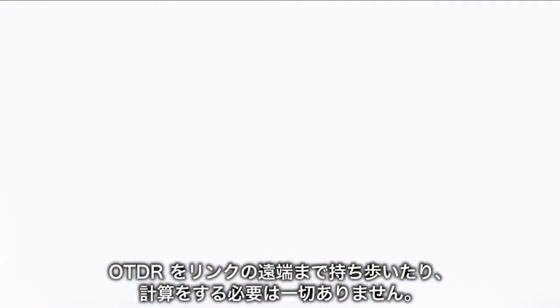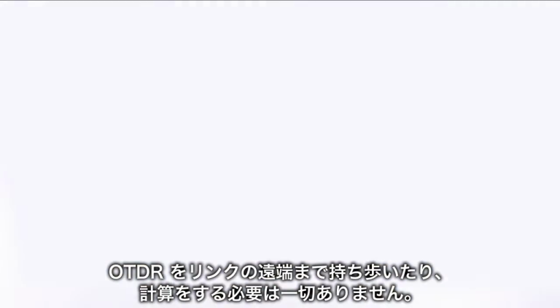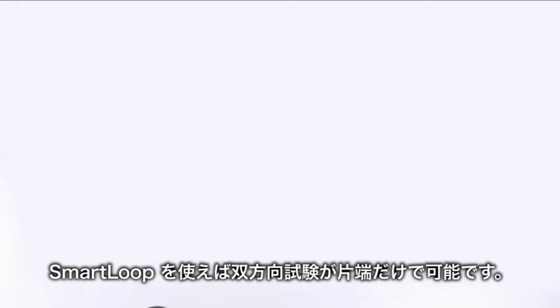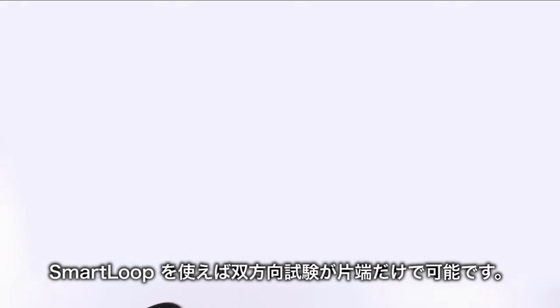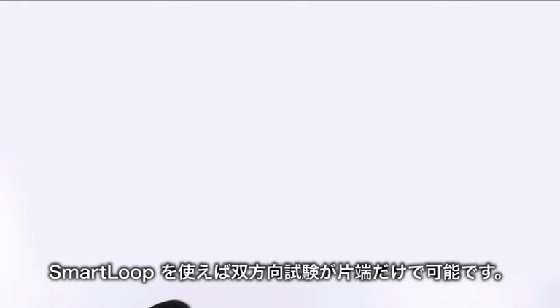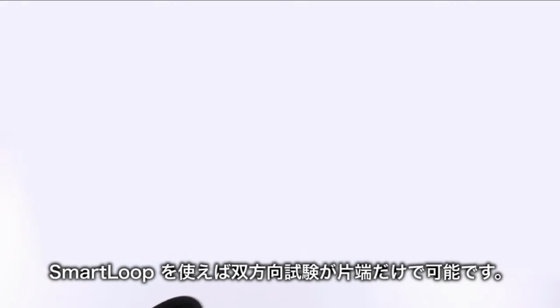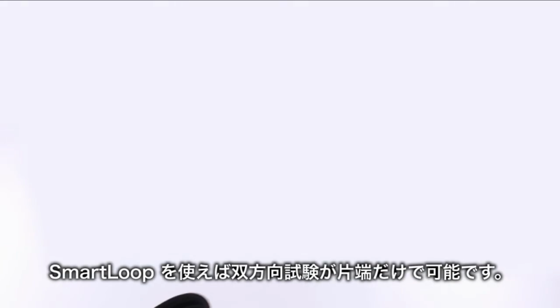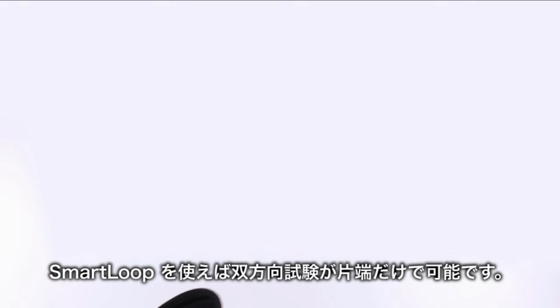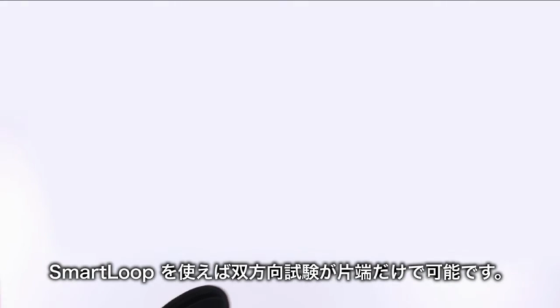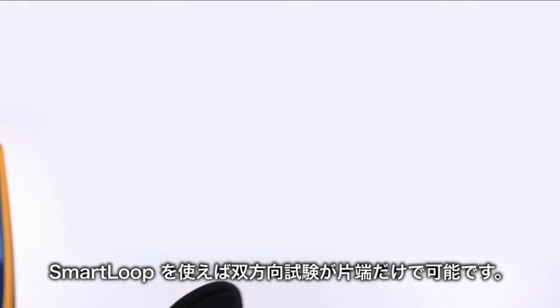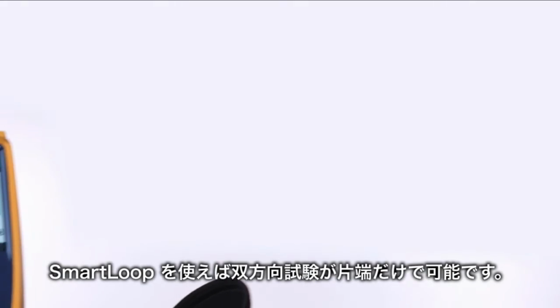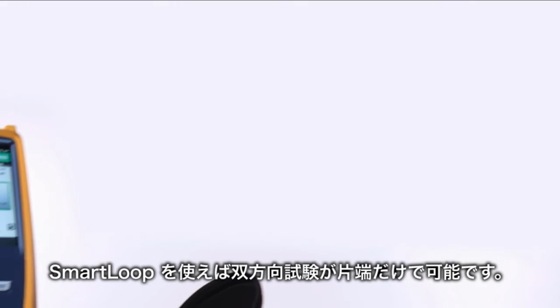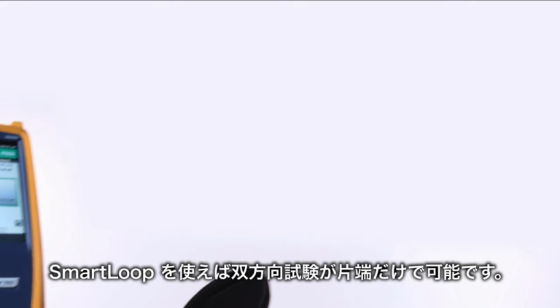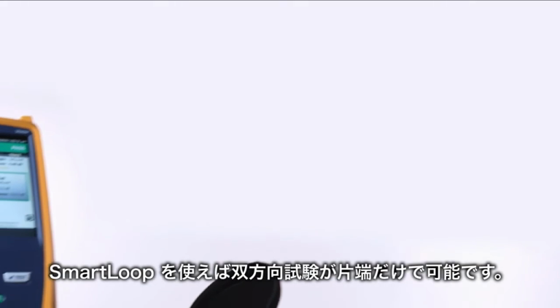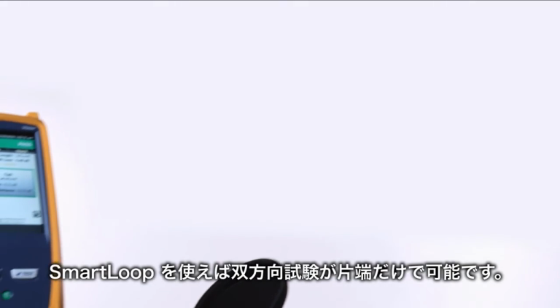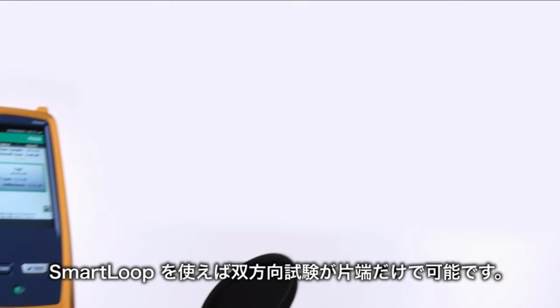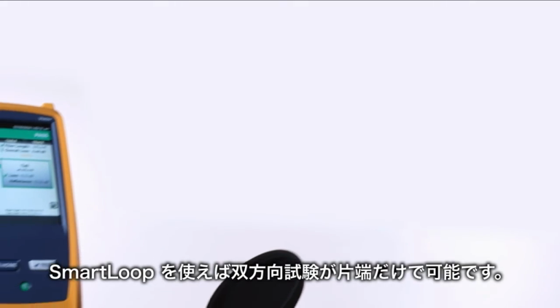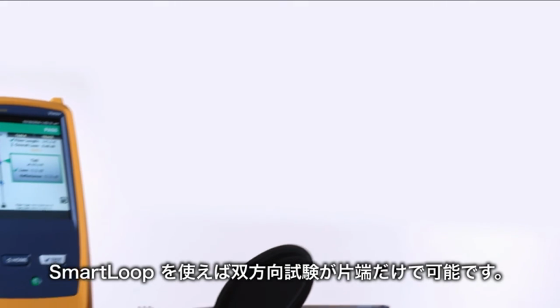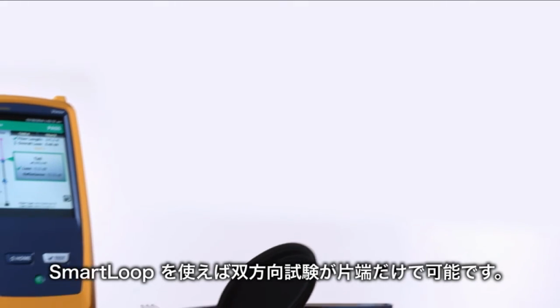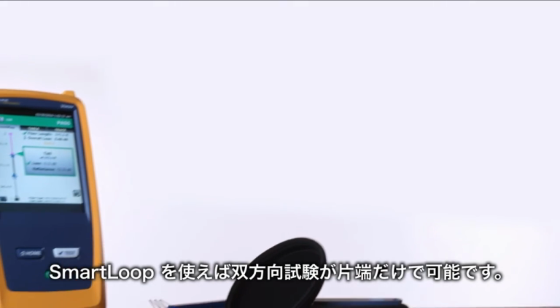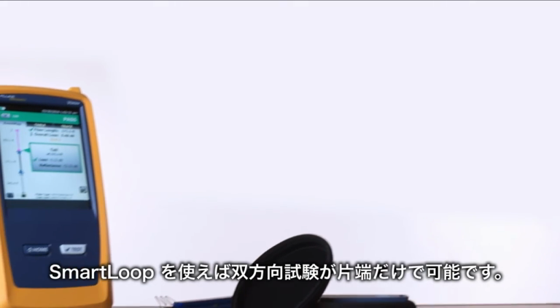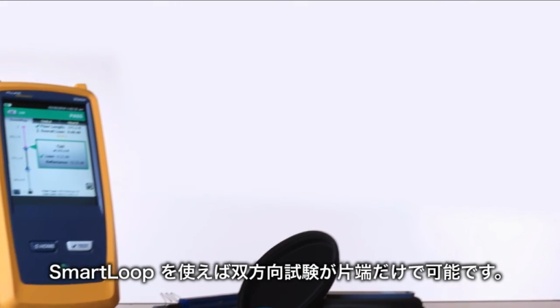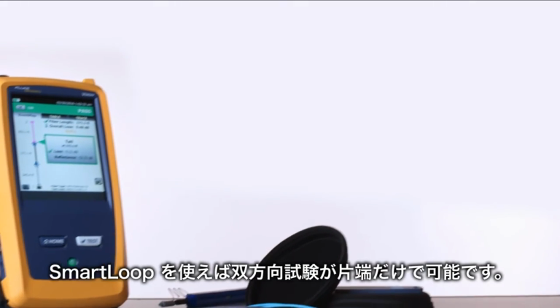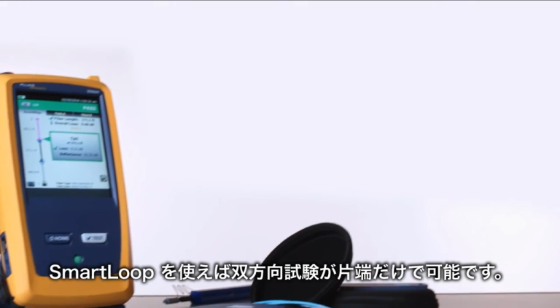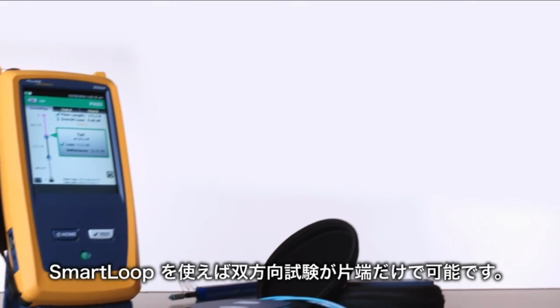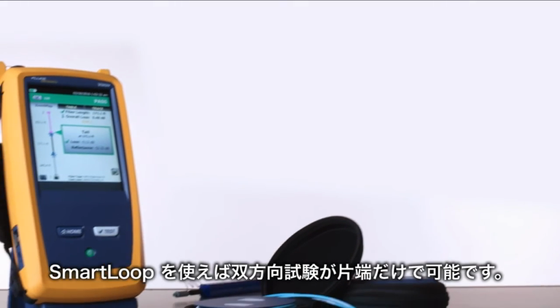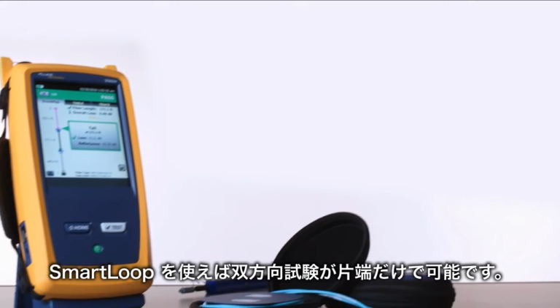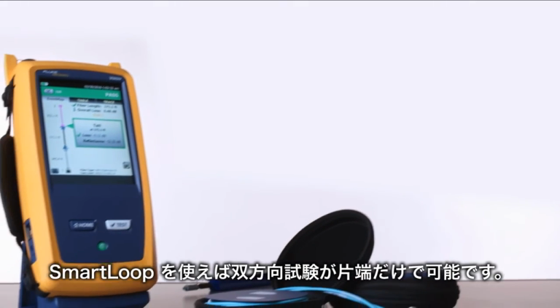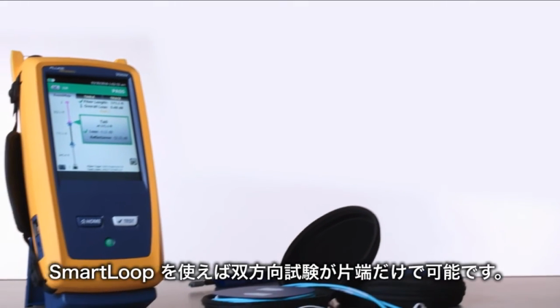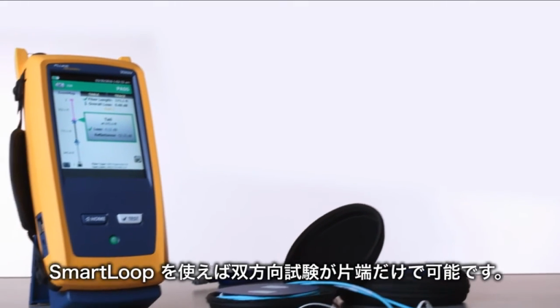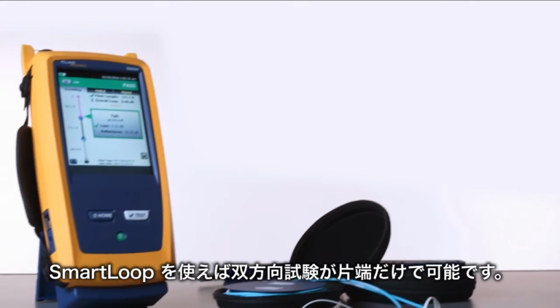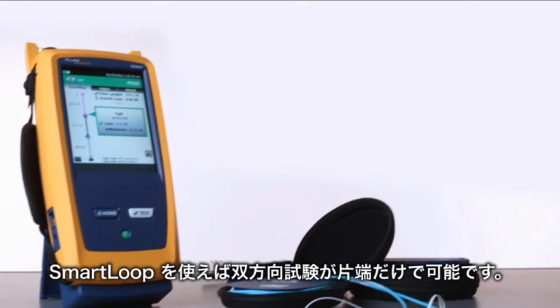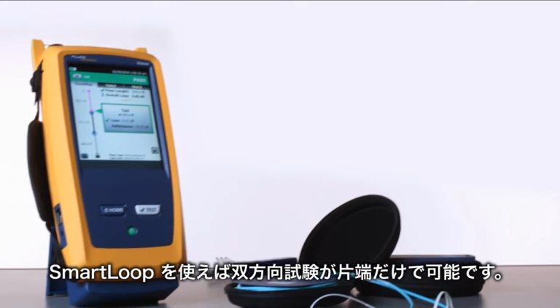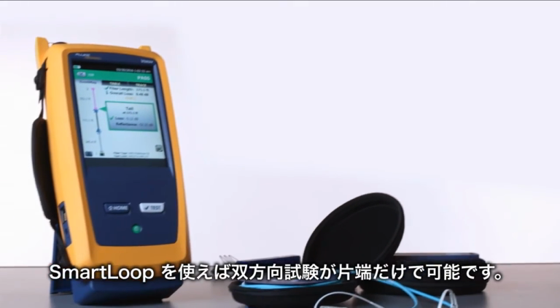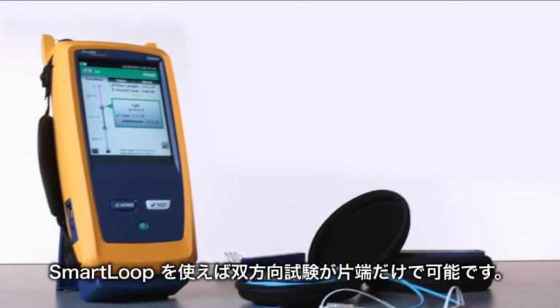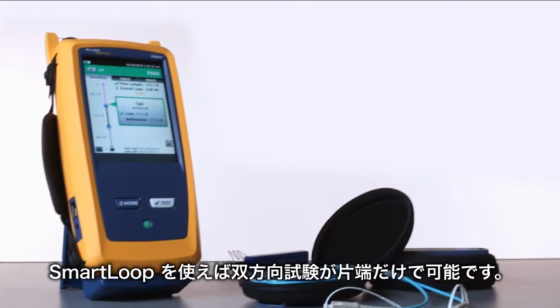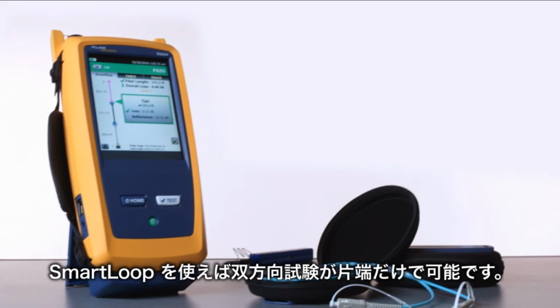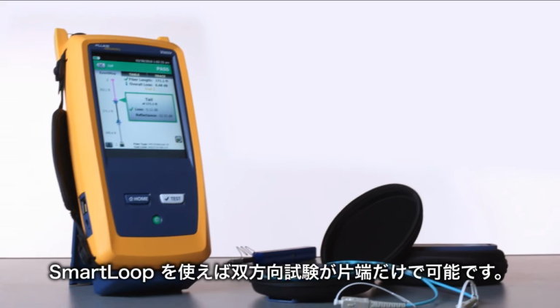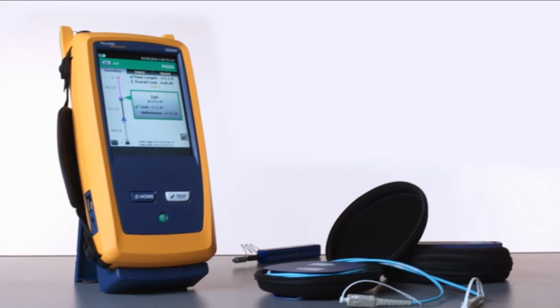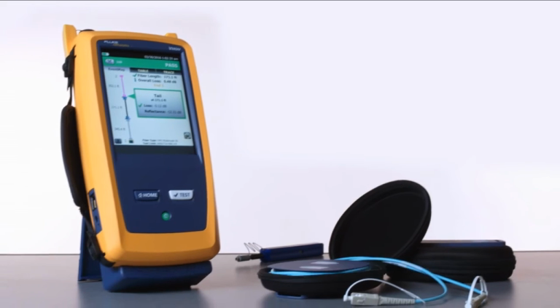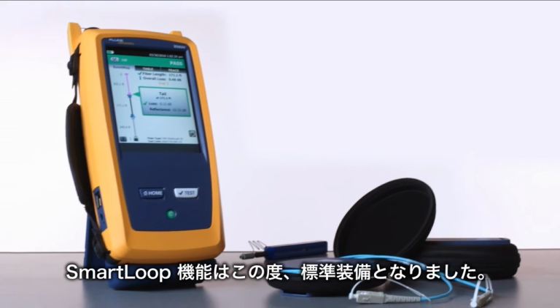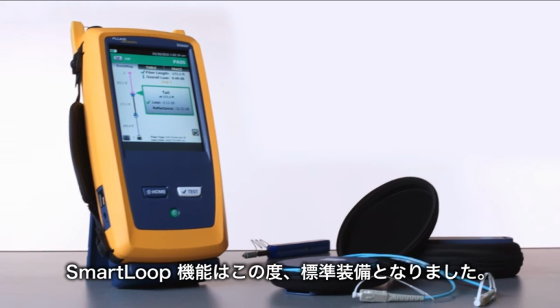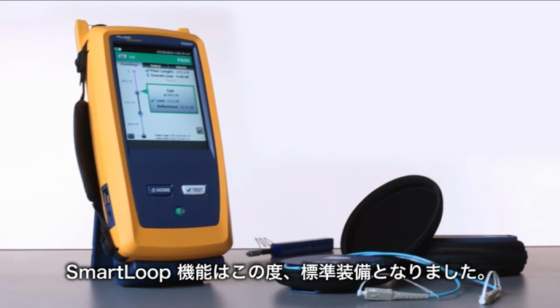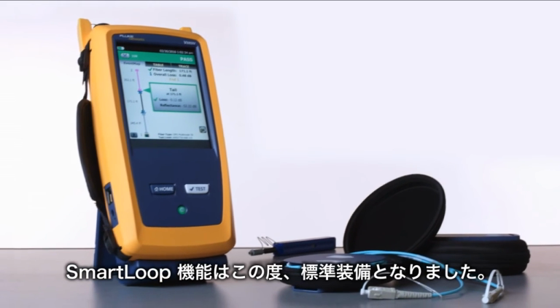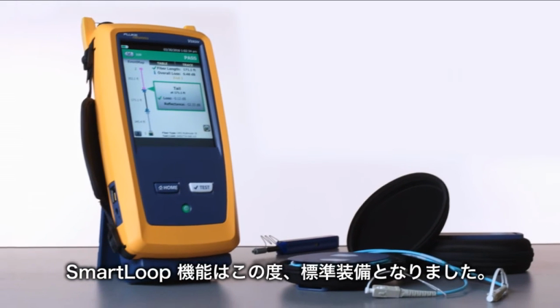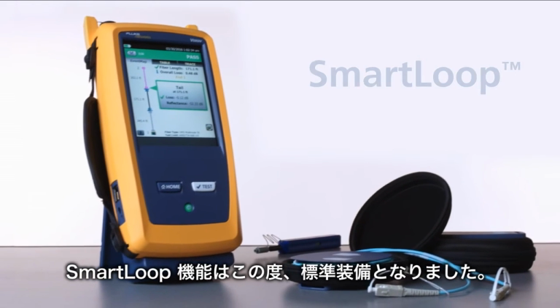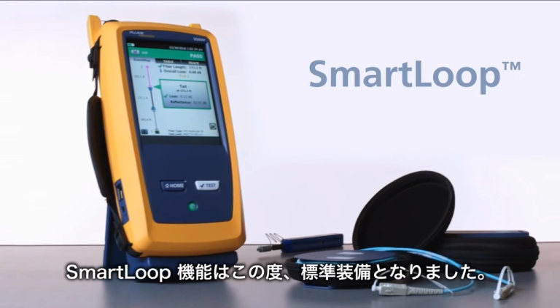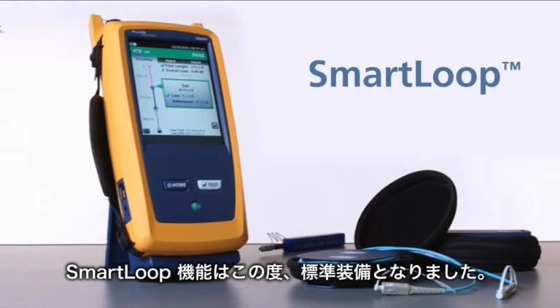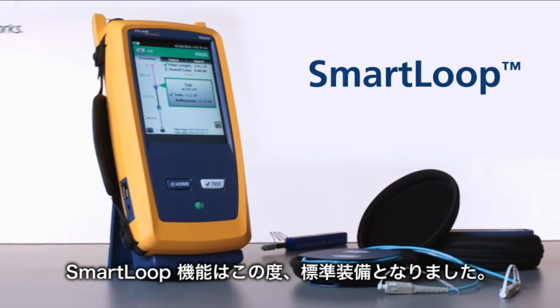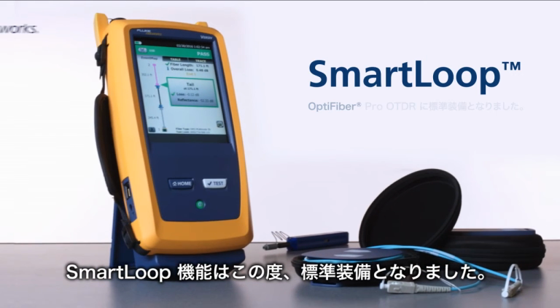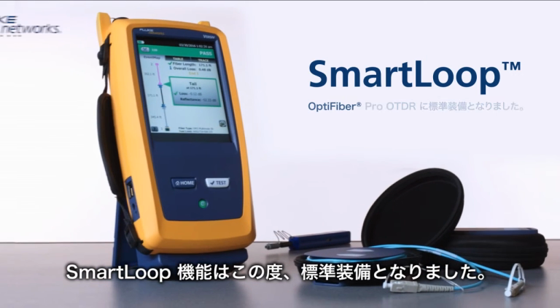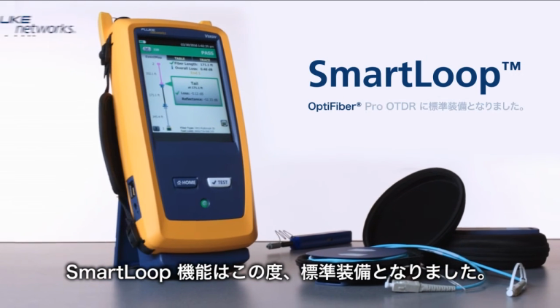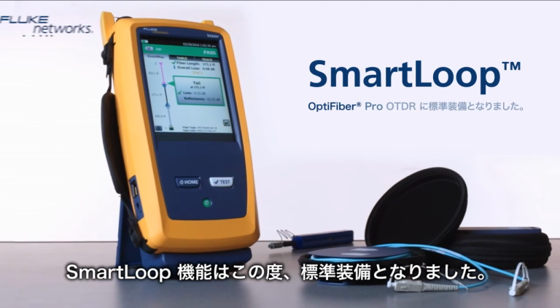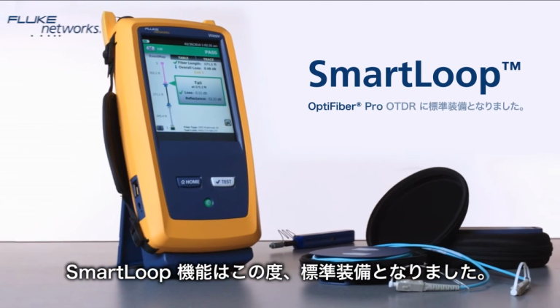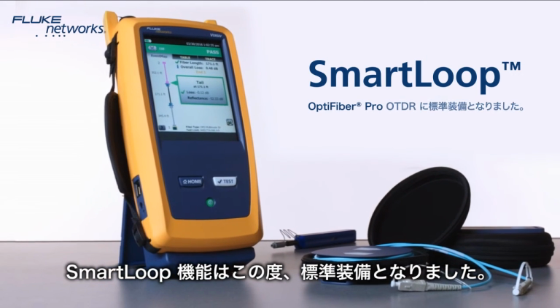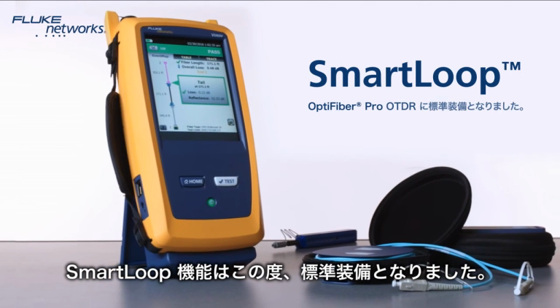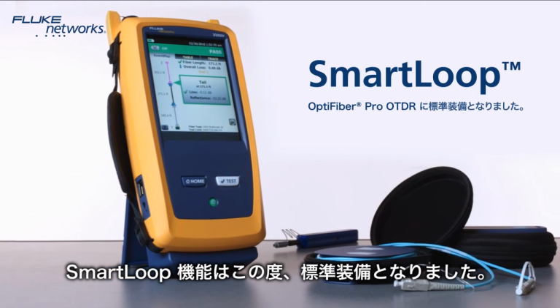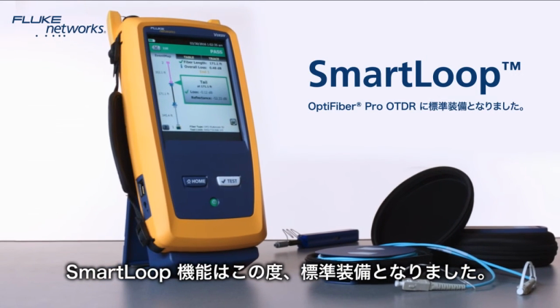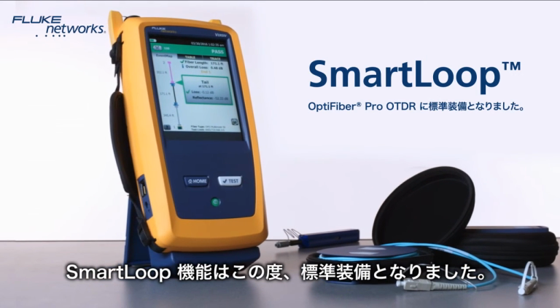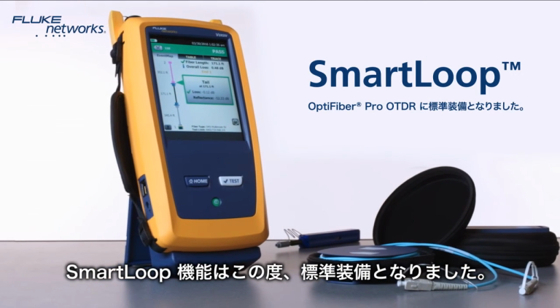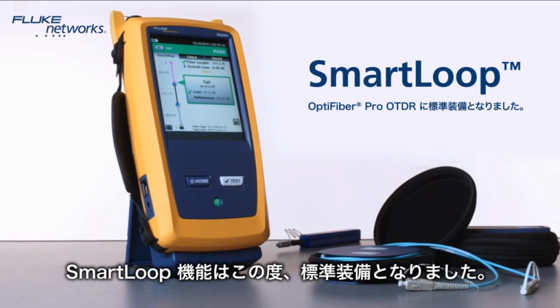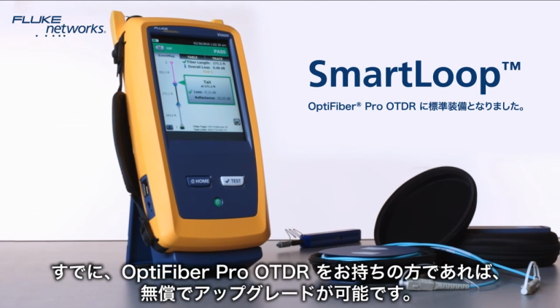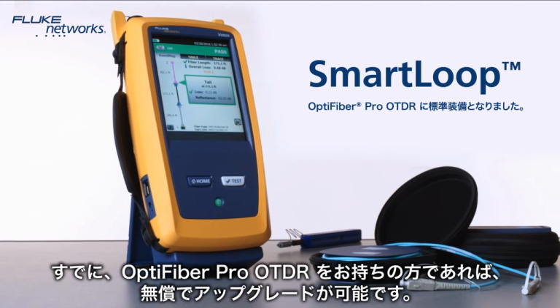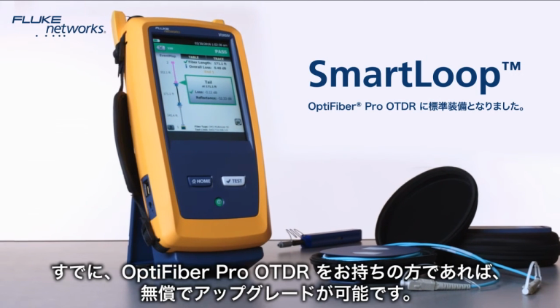Test it right and test it fast from one end with Smart Loop, now shipping on OptiFiber Pro models and available as a free upgrade for existing owners.